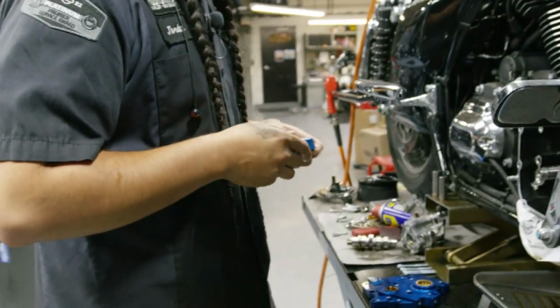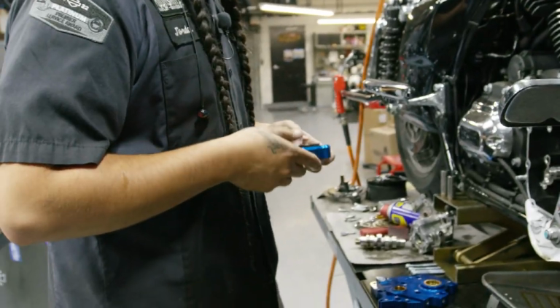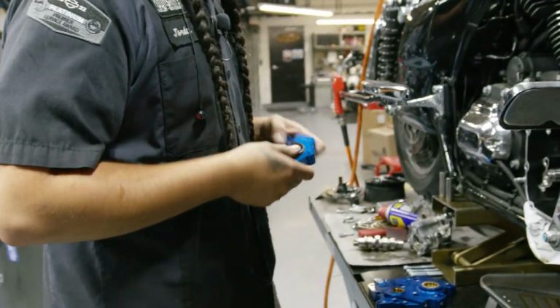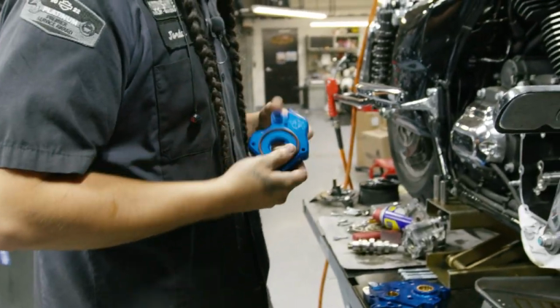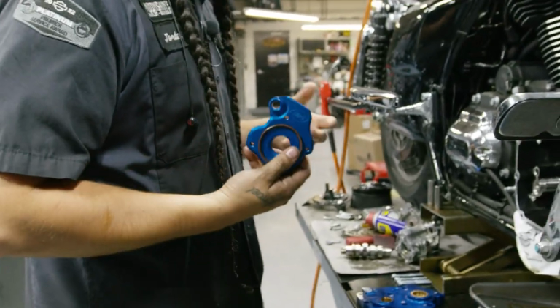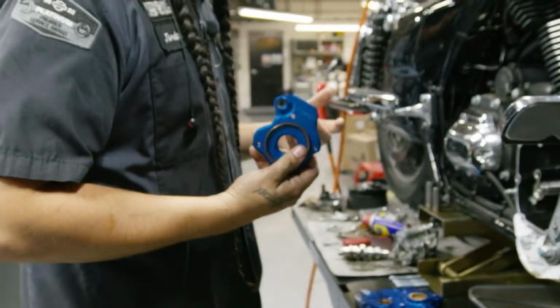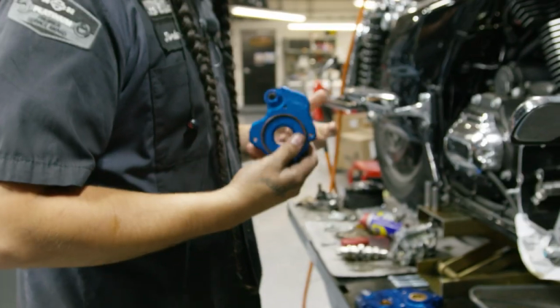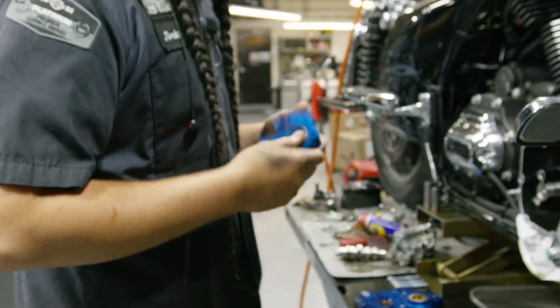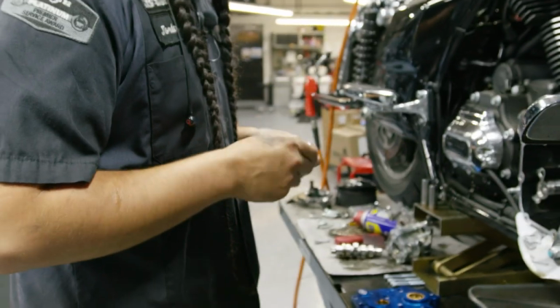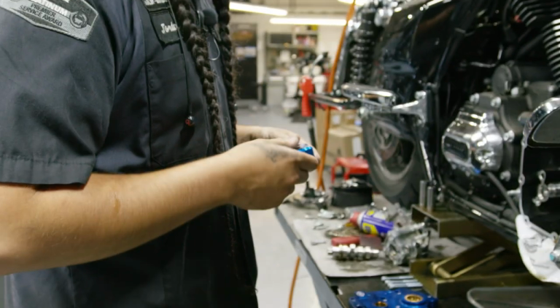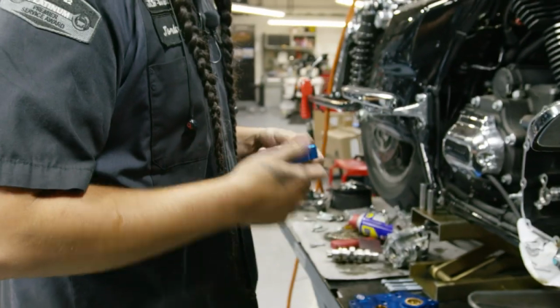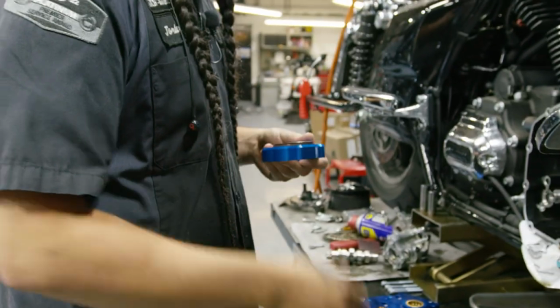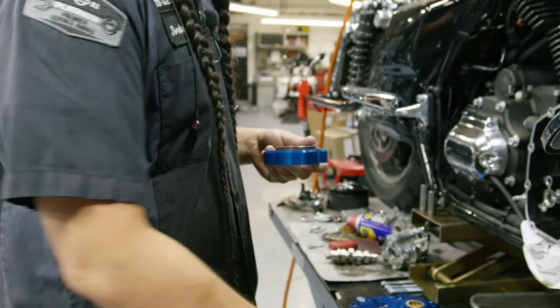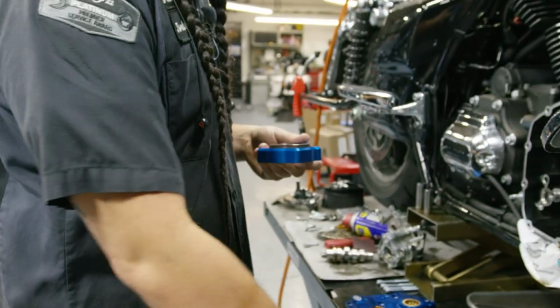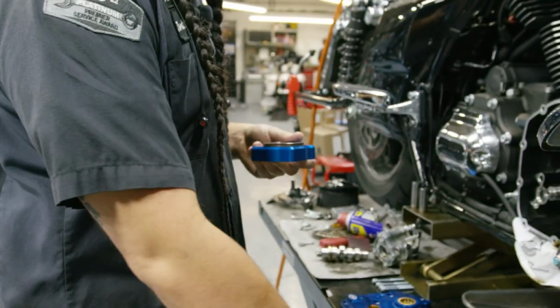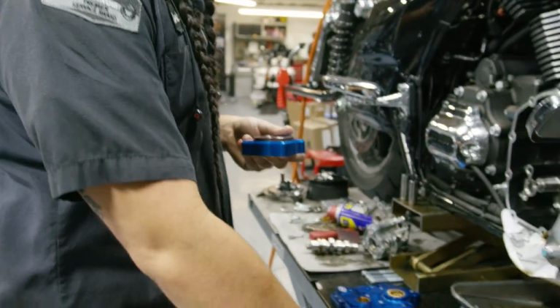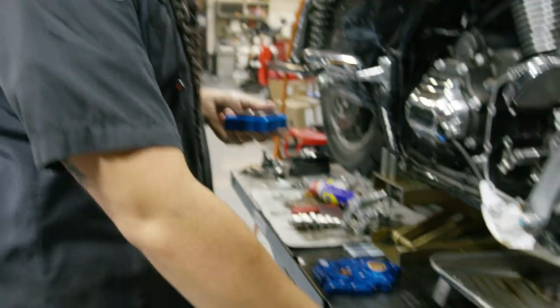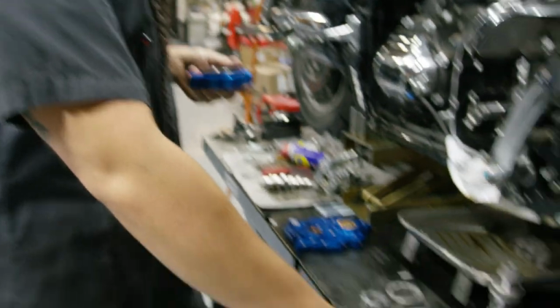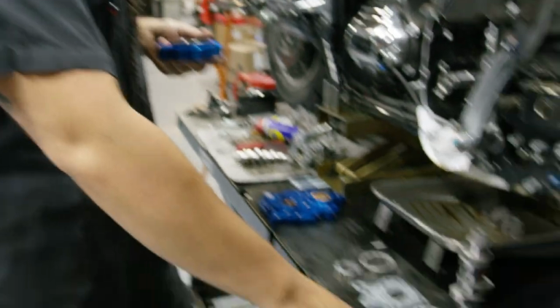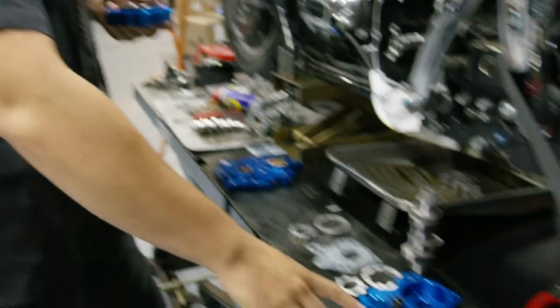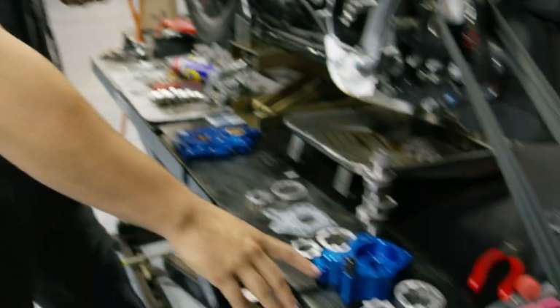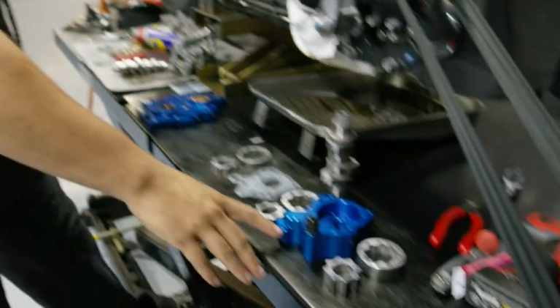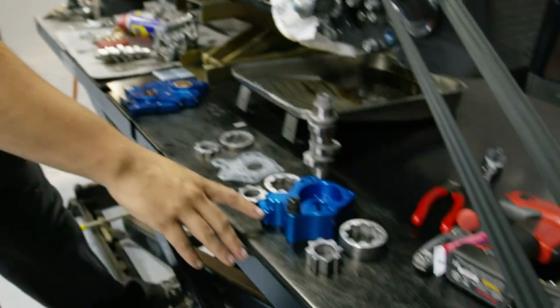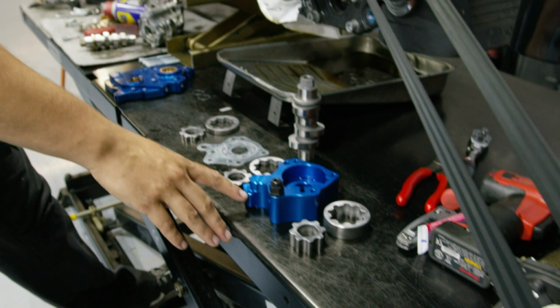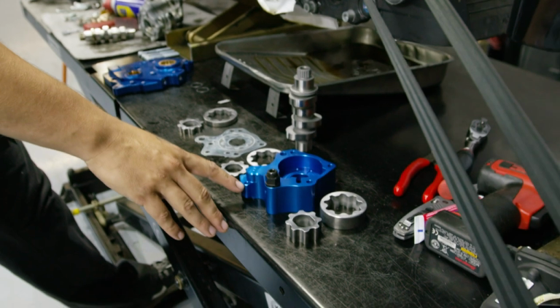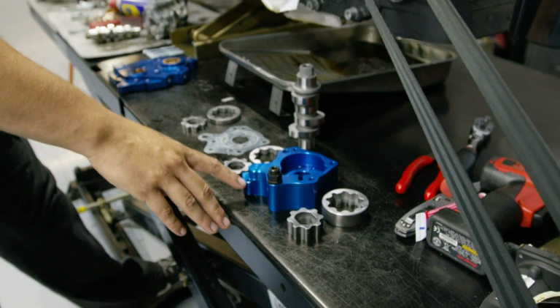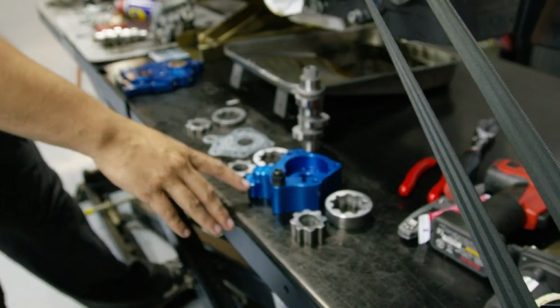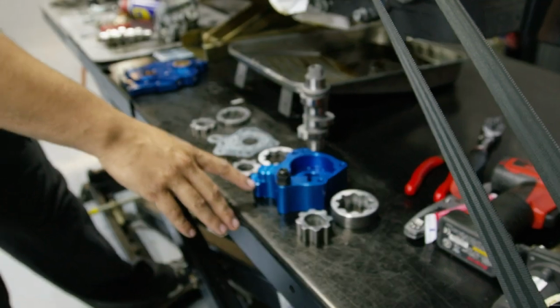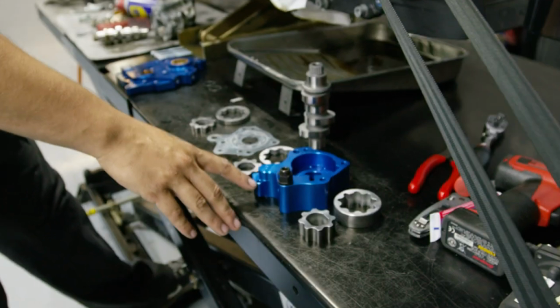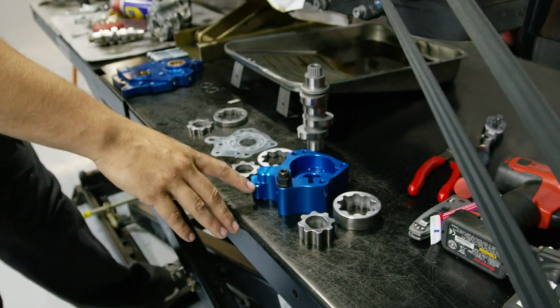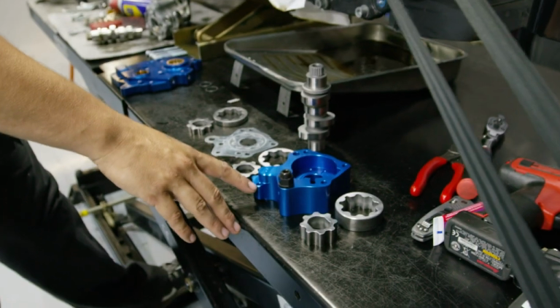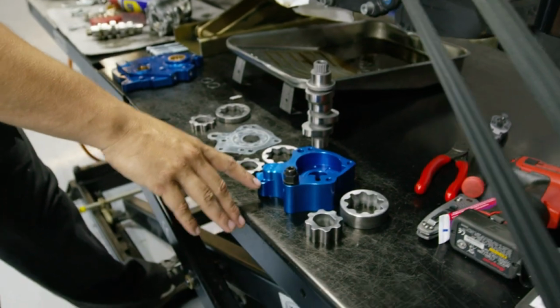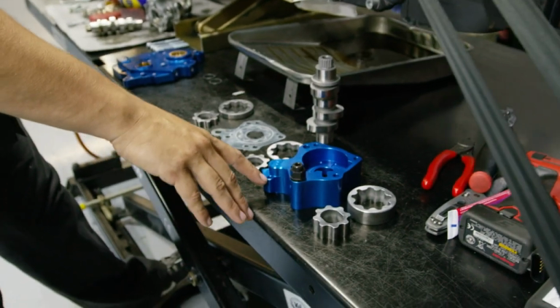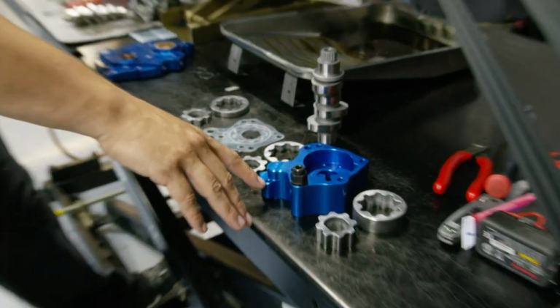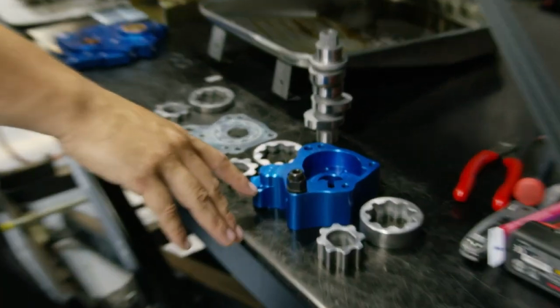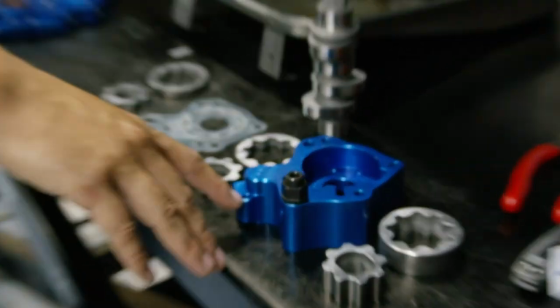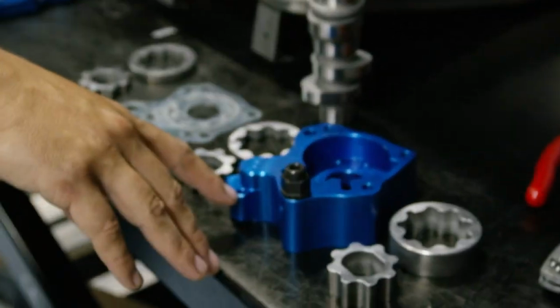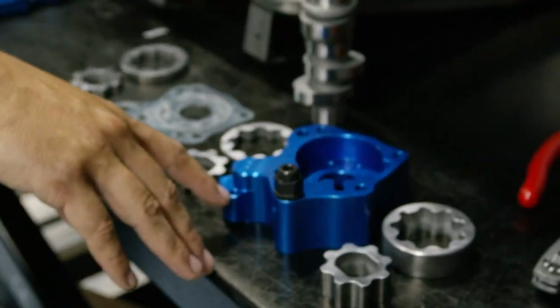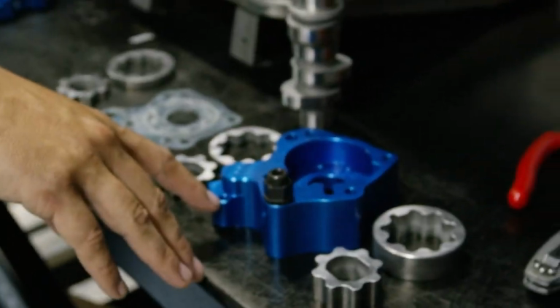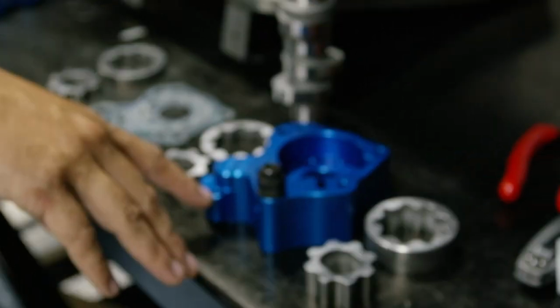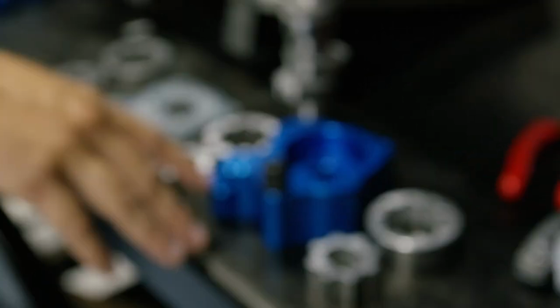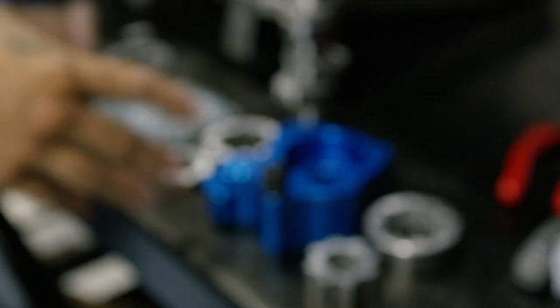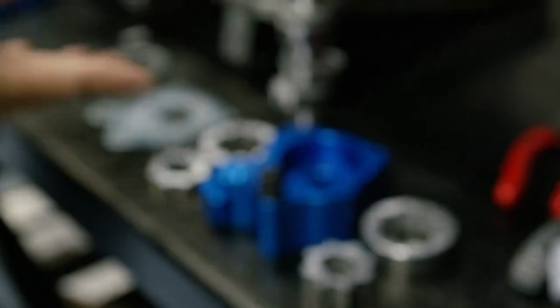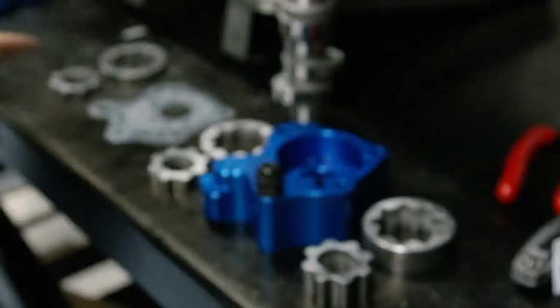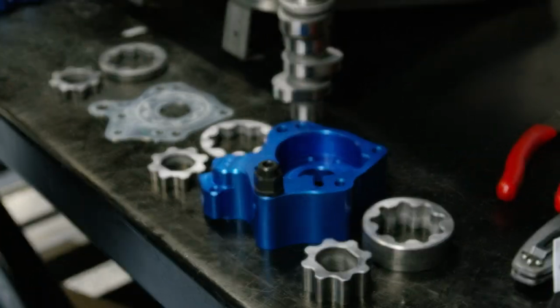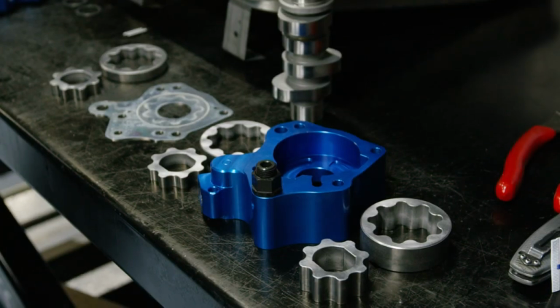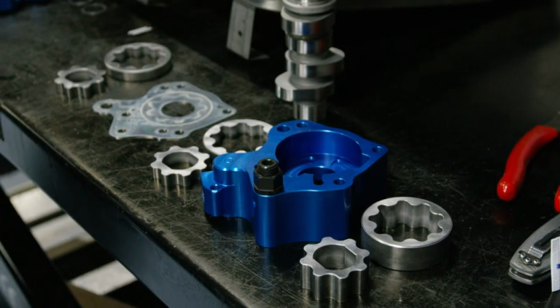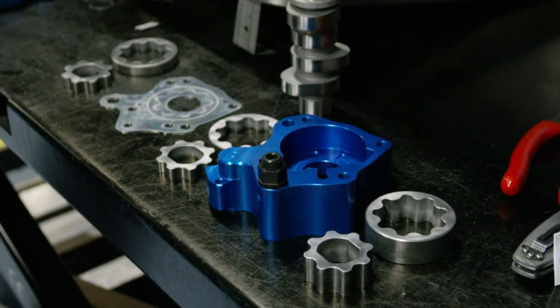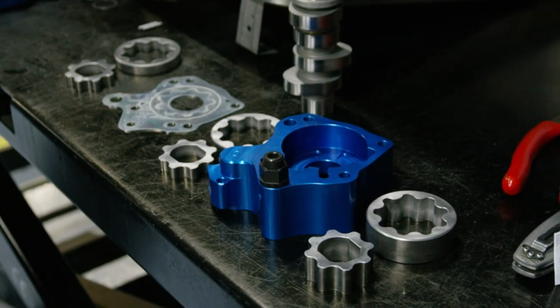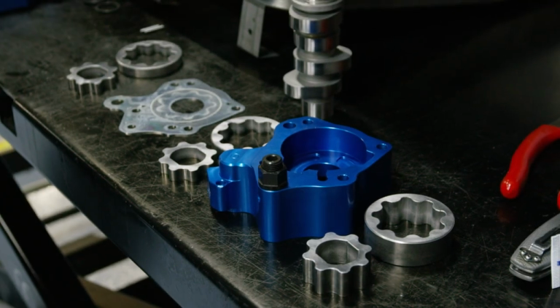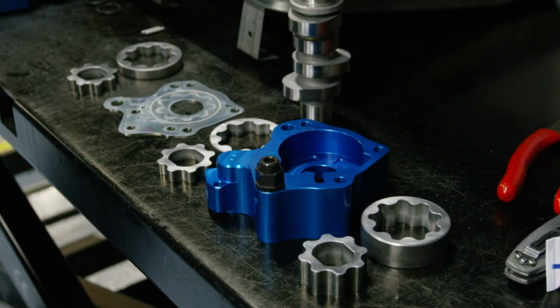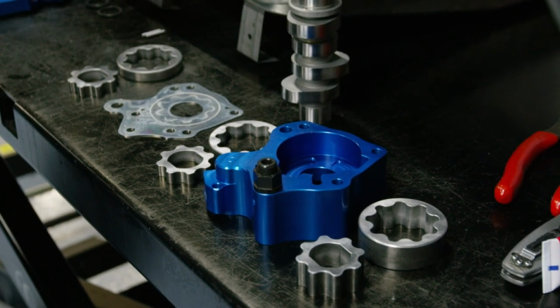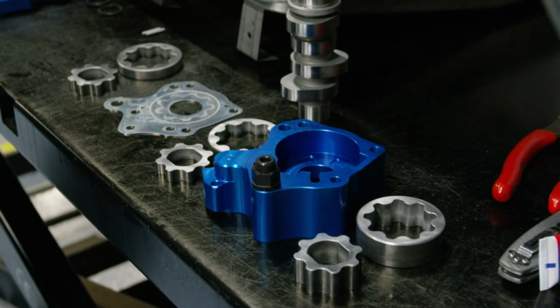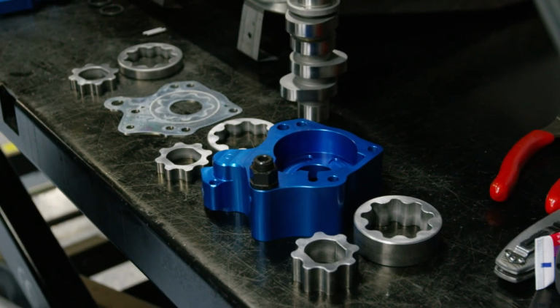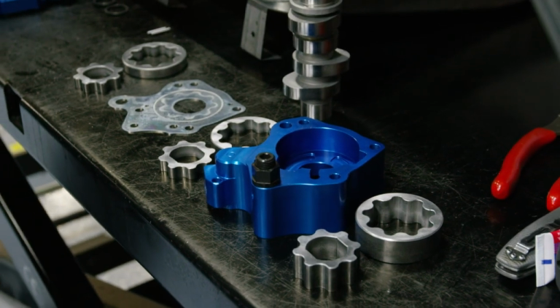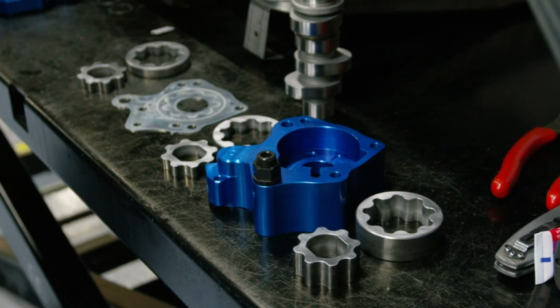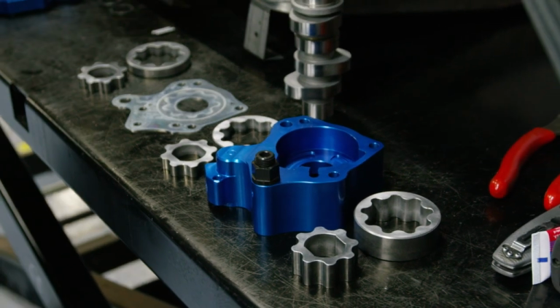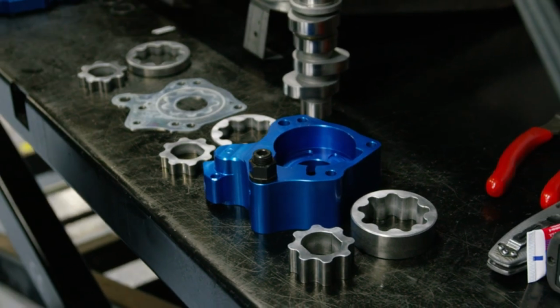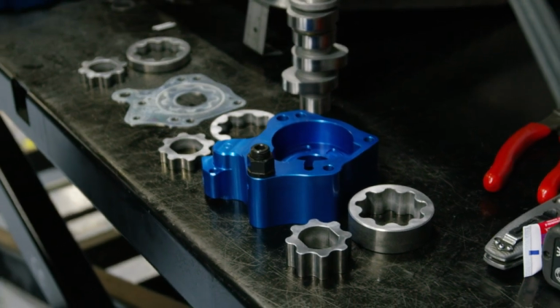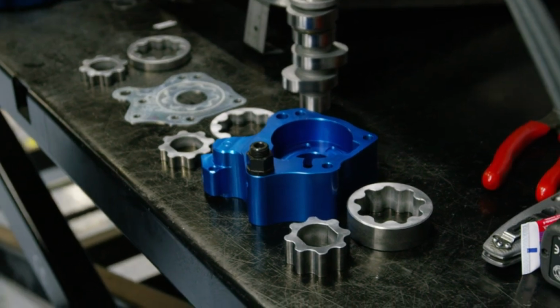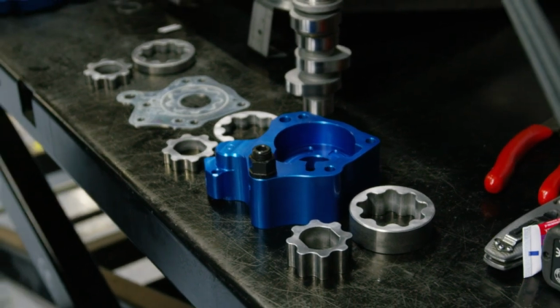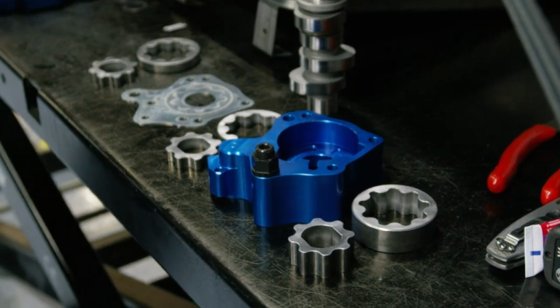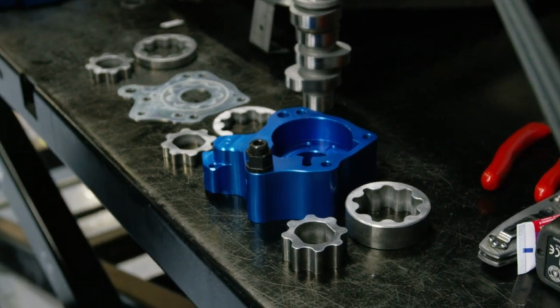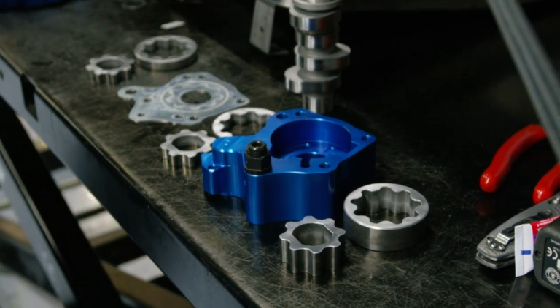What's cool about these is we've got some magnets on them. So if anything happens, those magnets are going to help catch some of the debris.